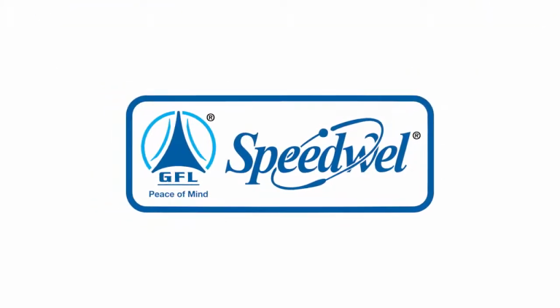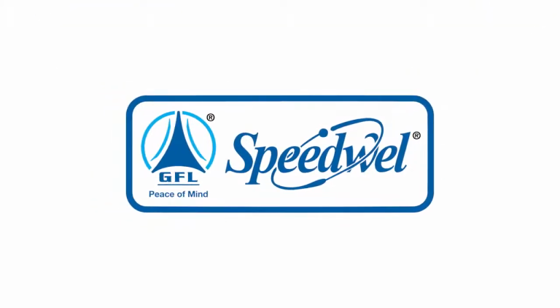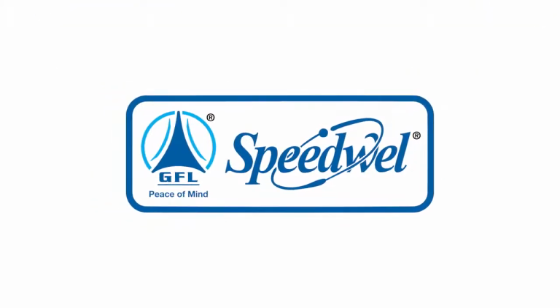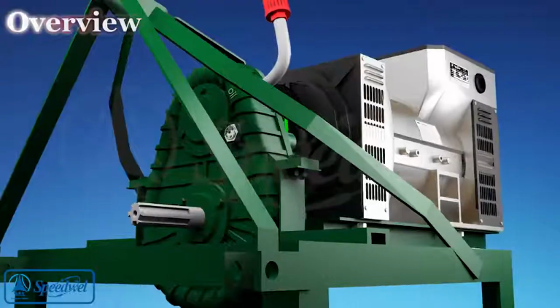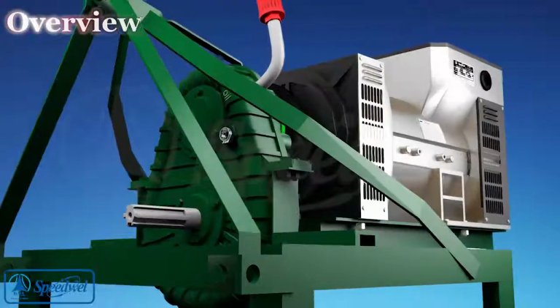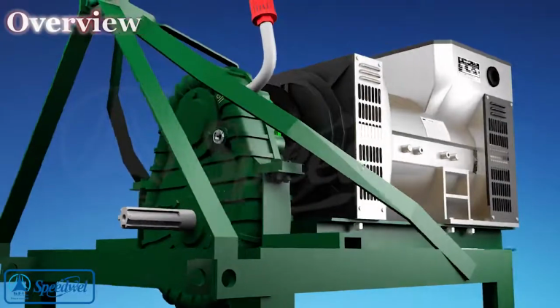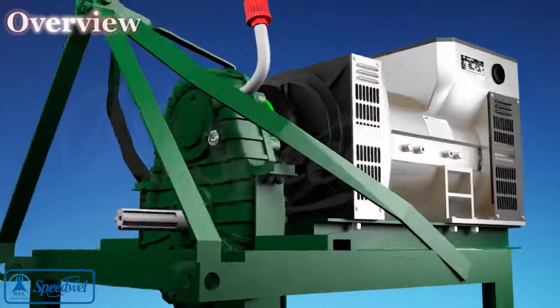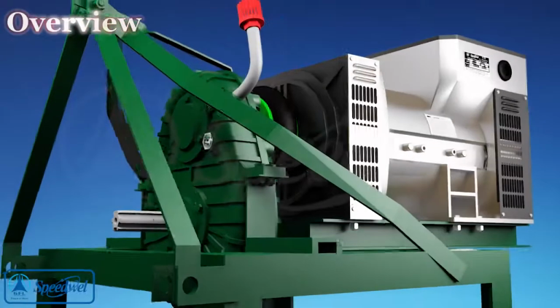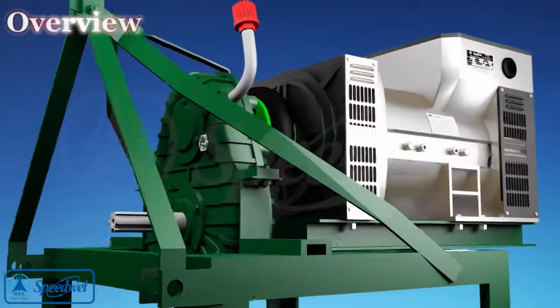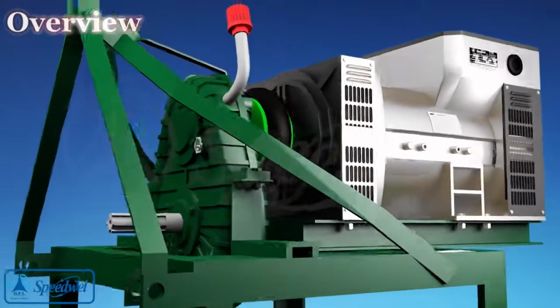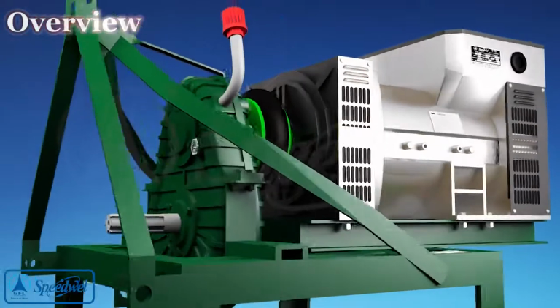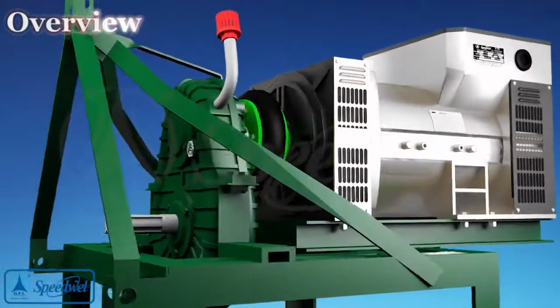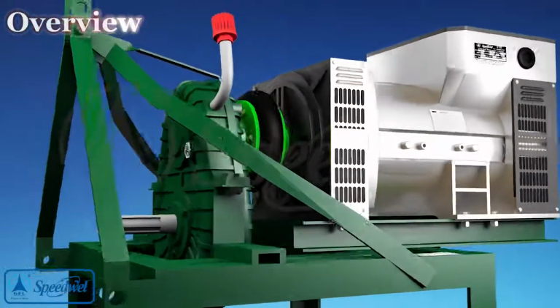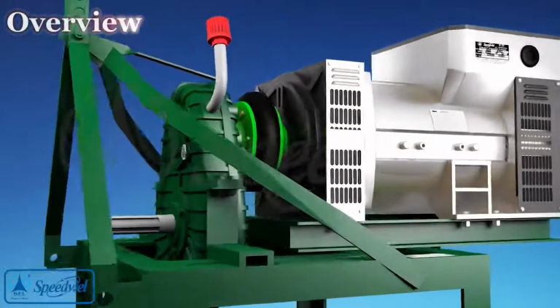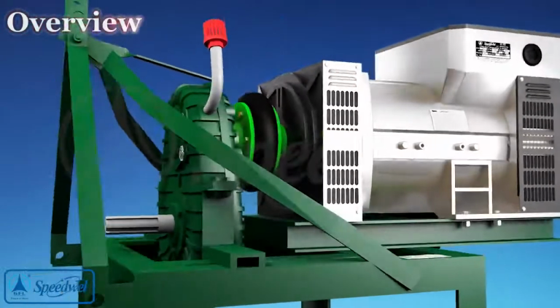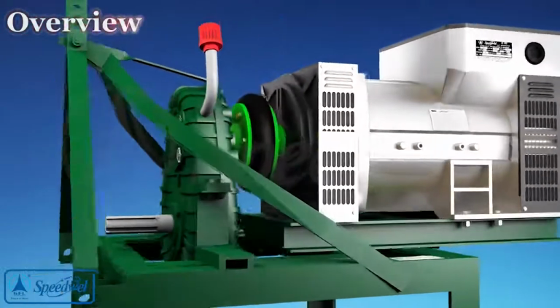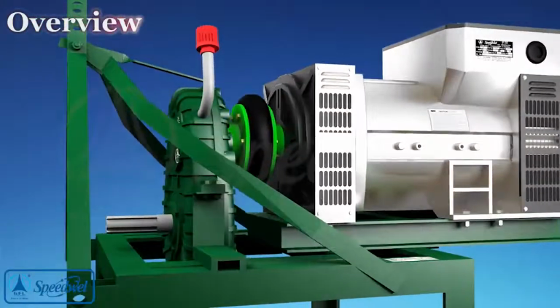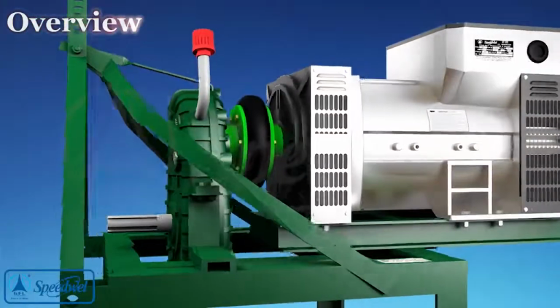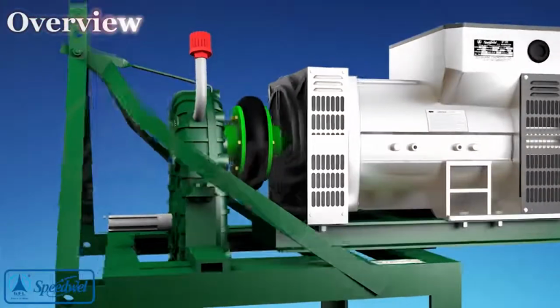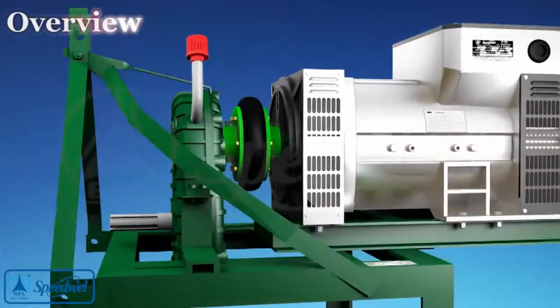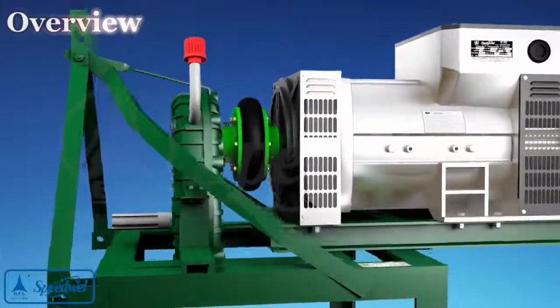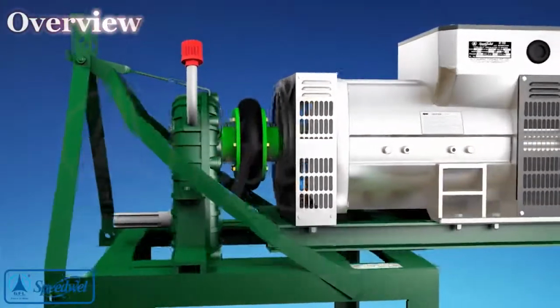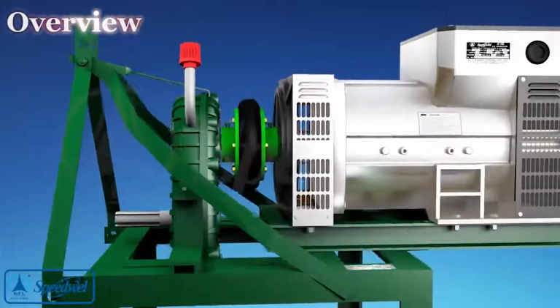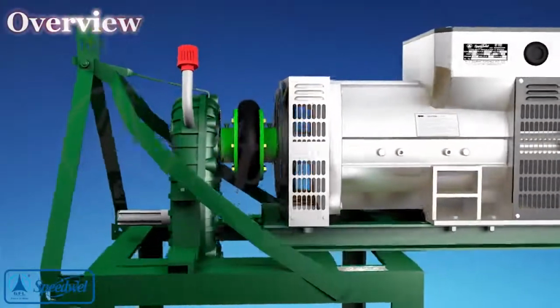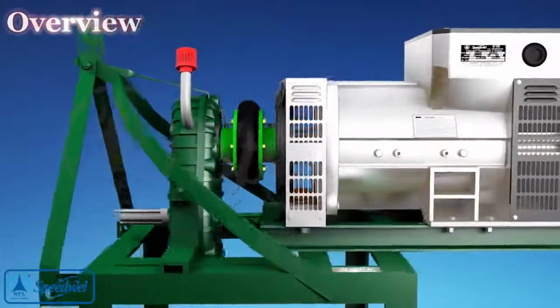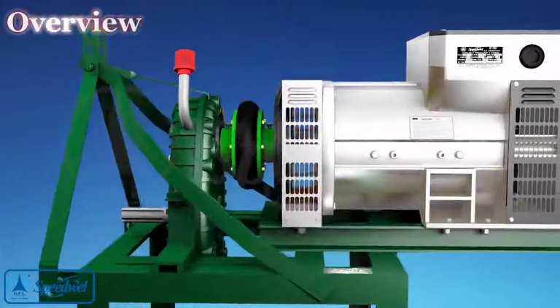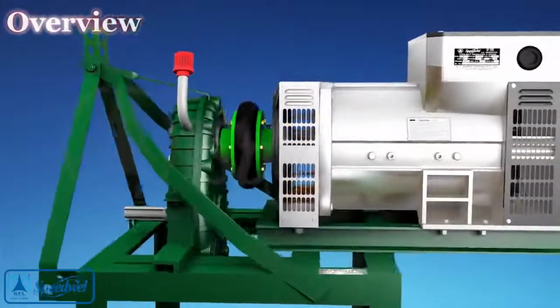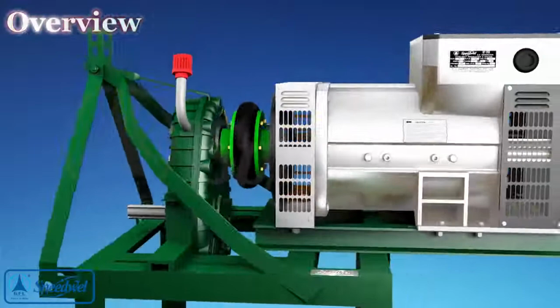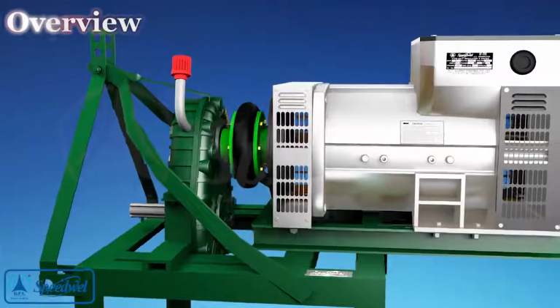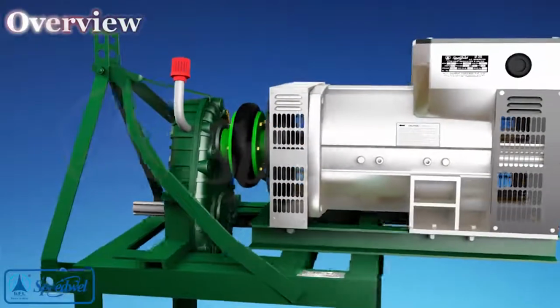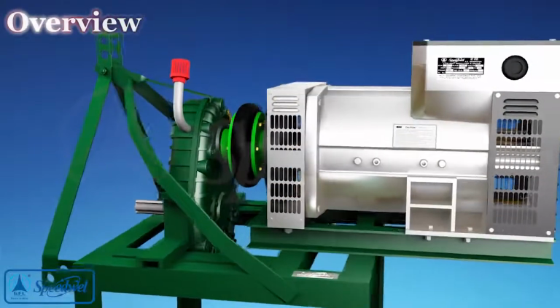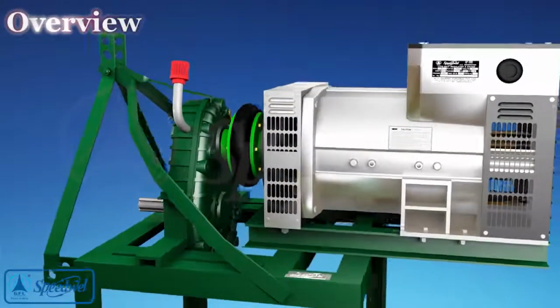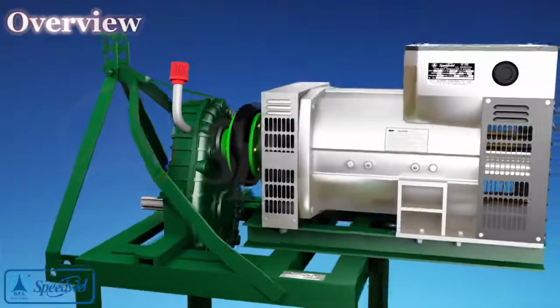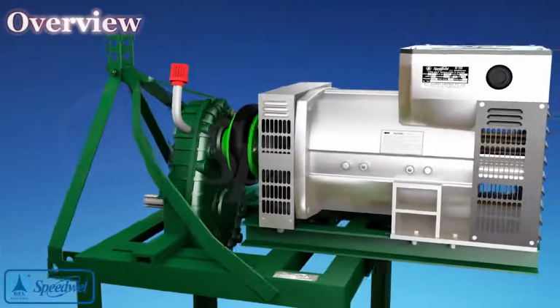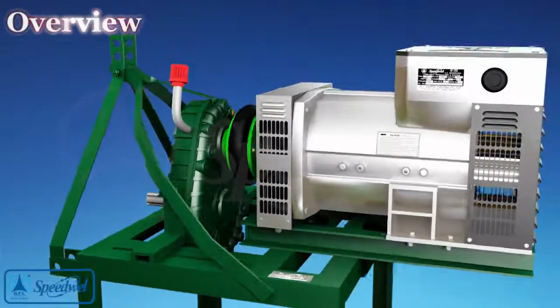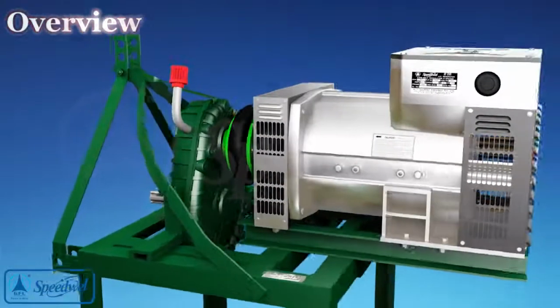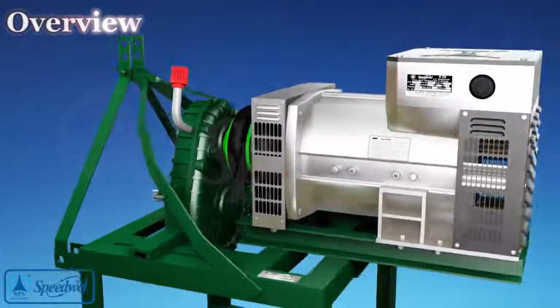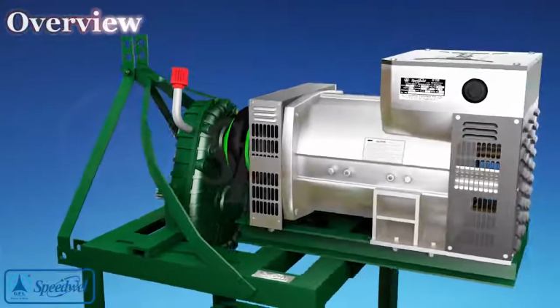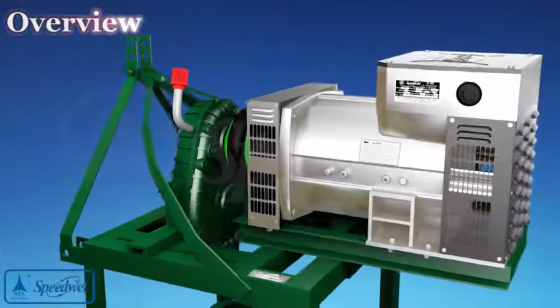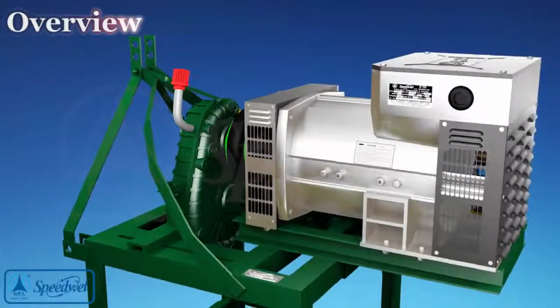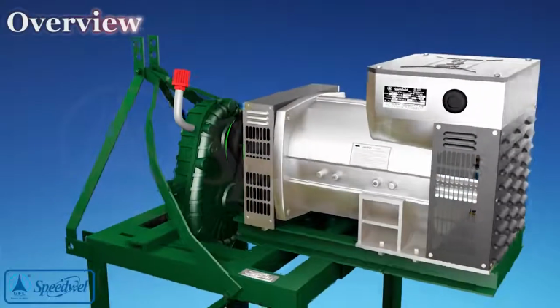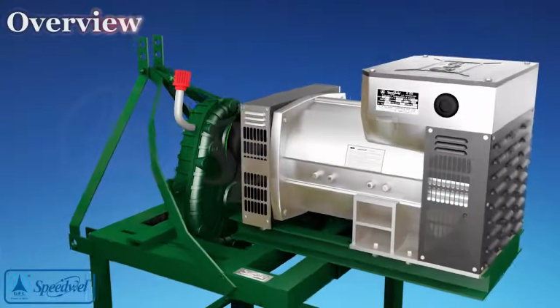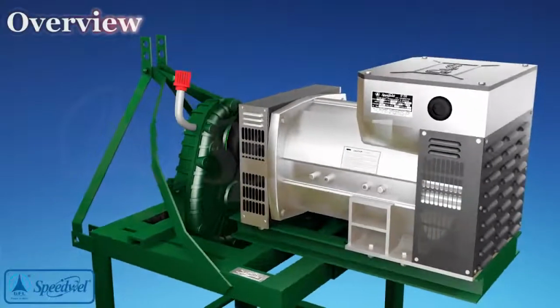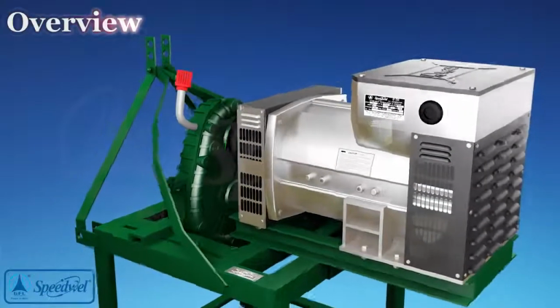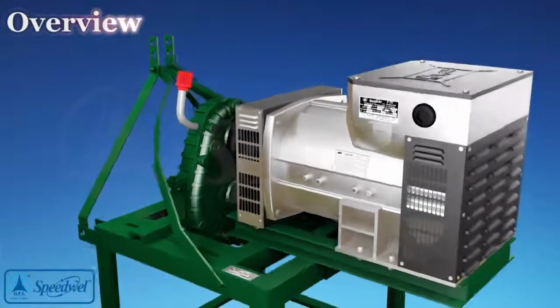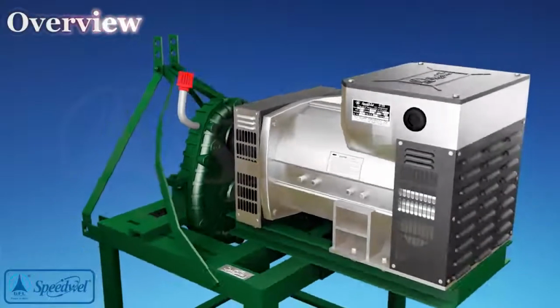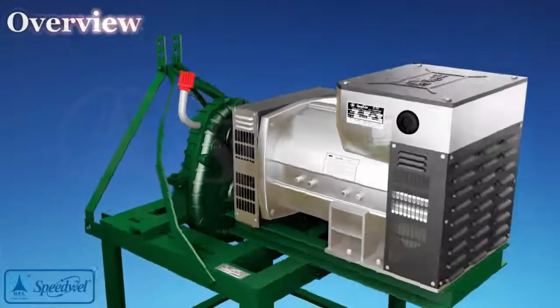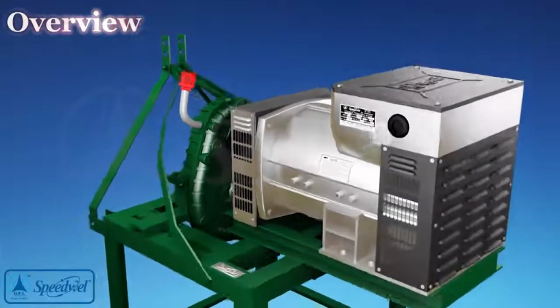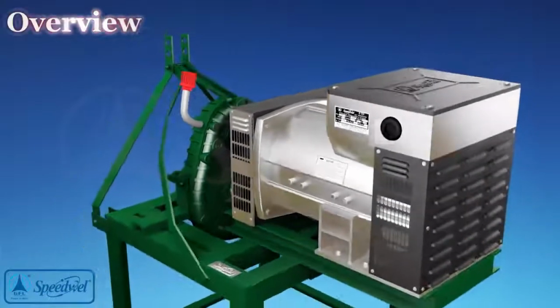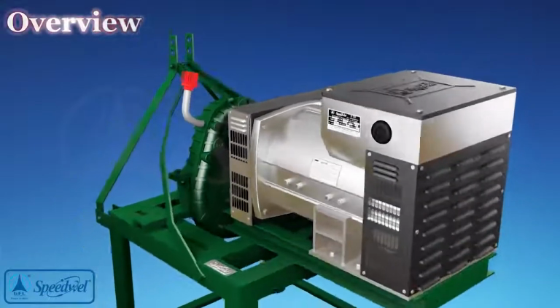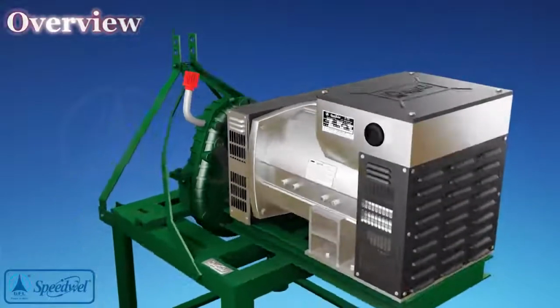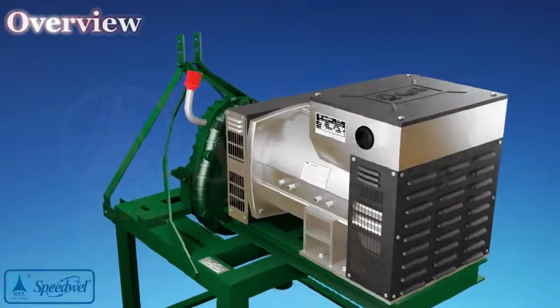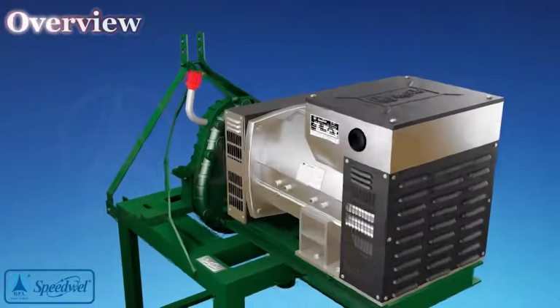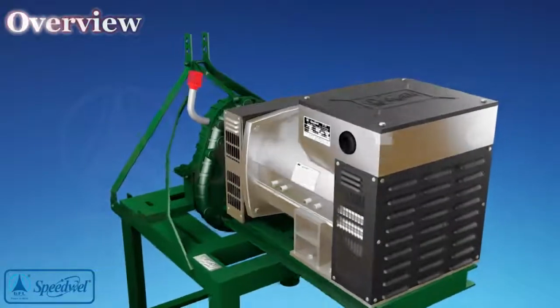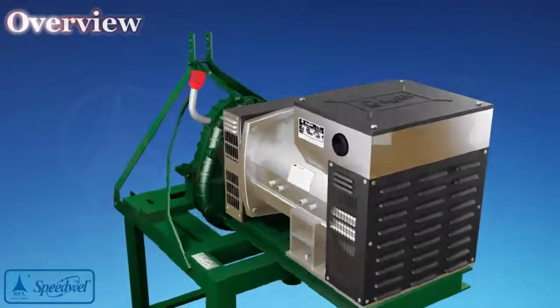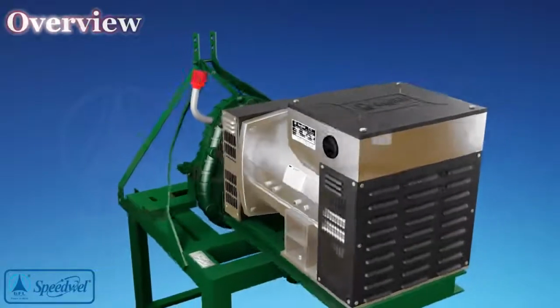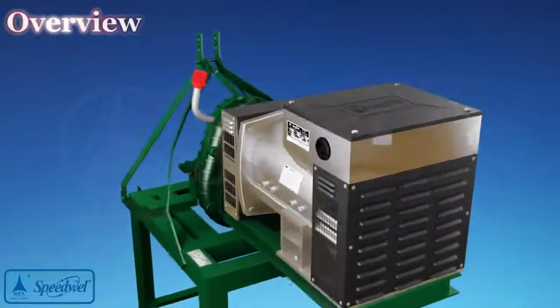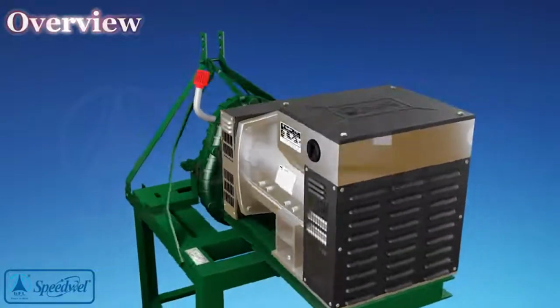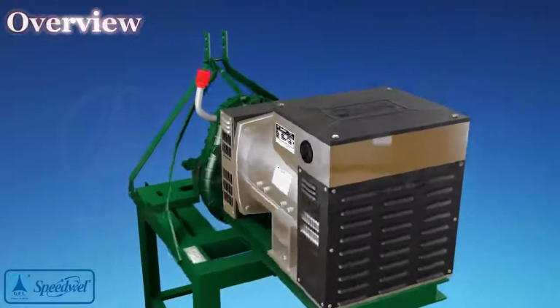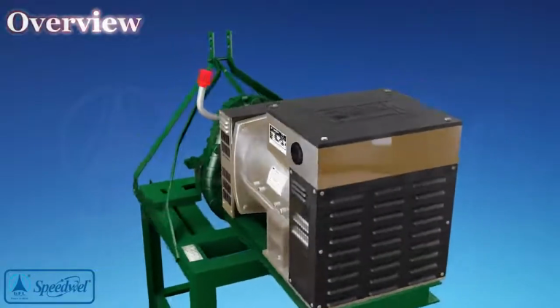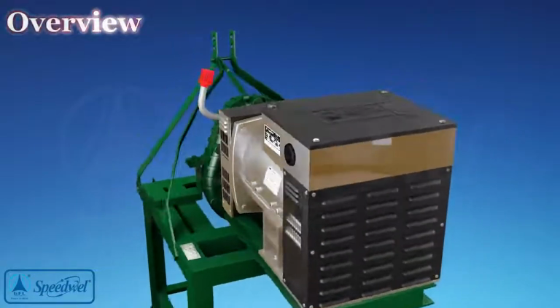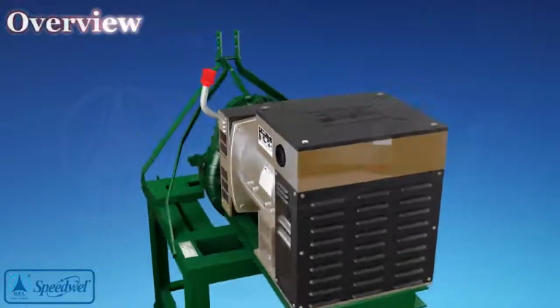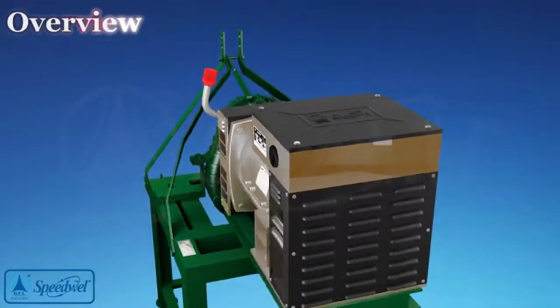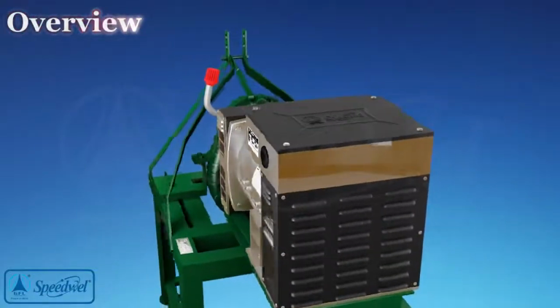This is a video installation and troubleshooting manual for gearbox driven PTO AC generator.